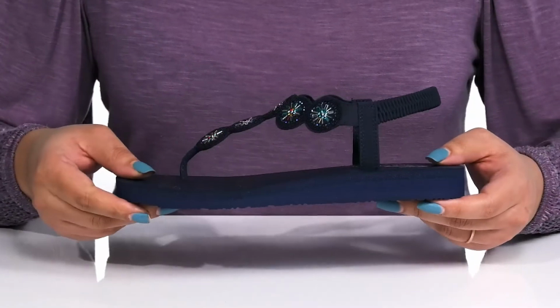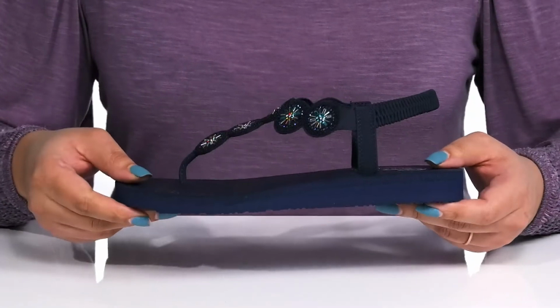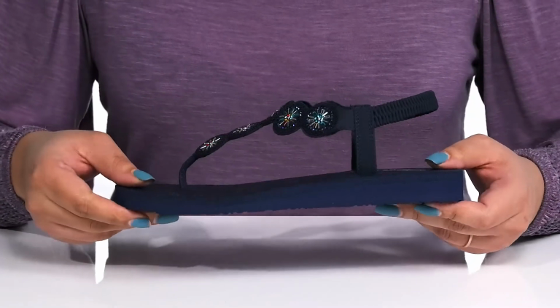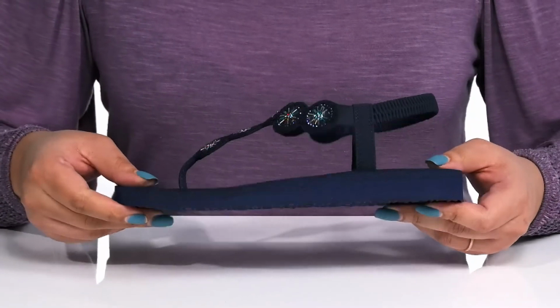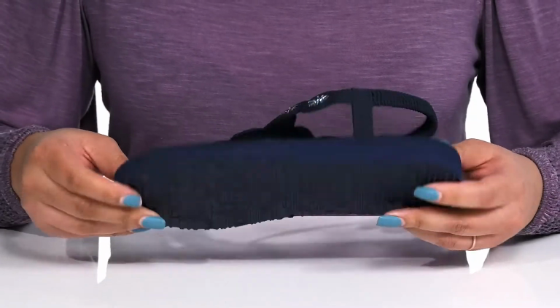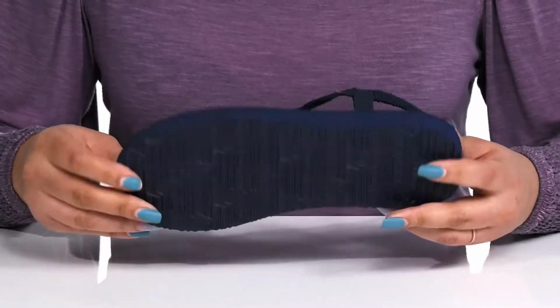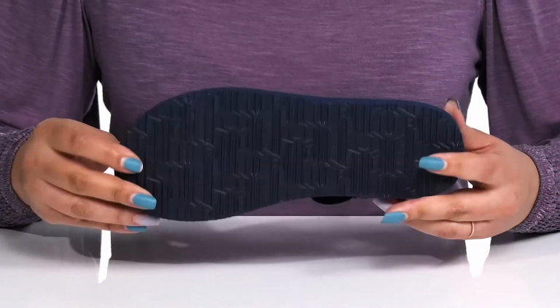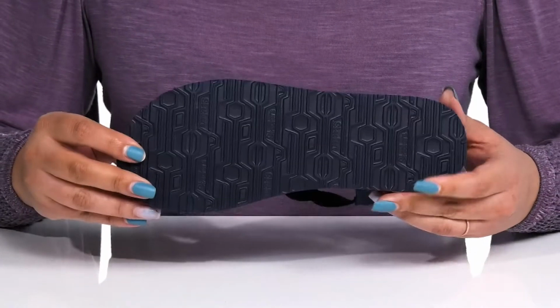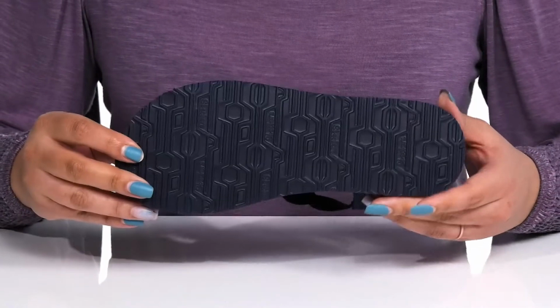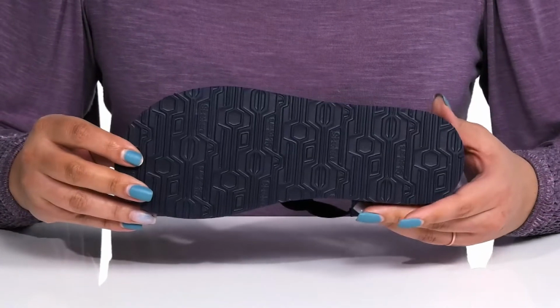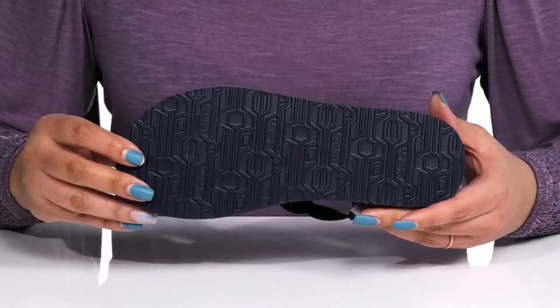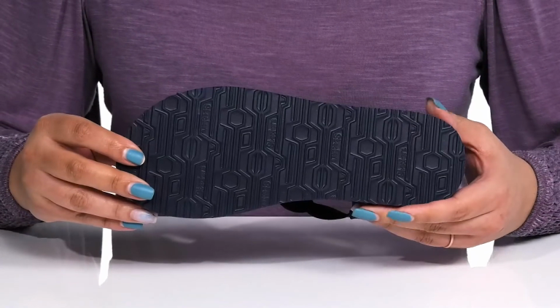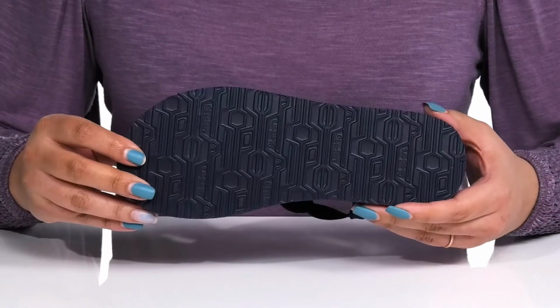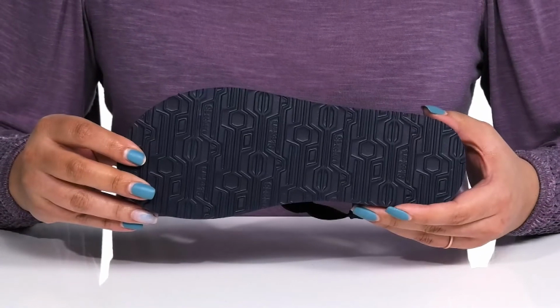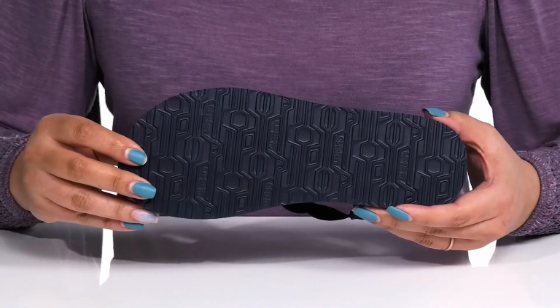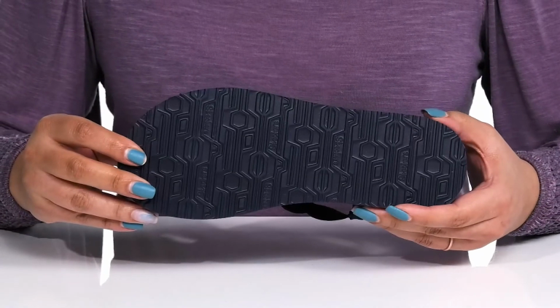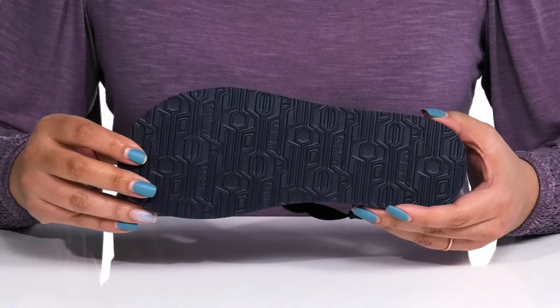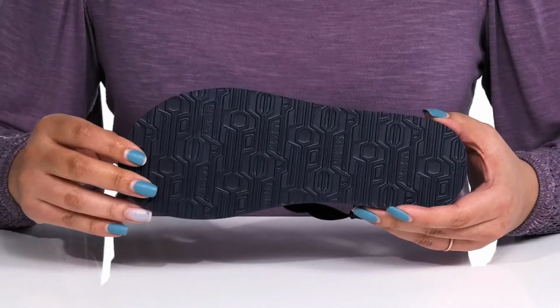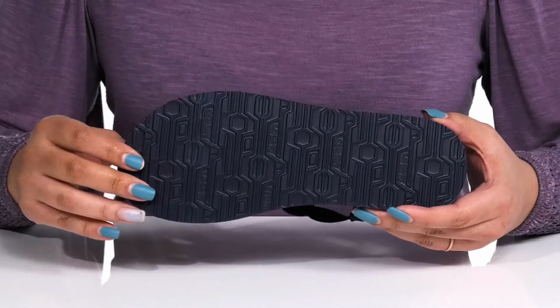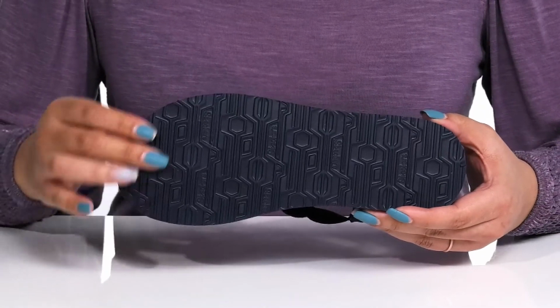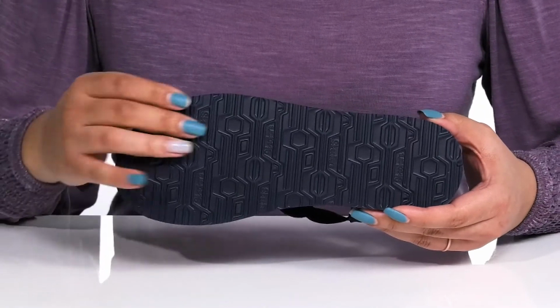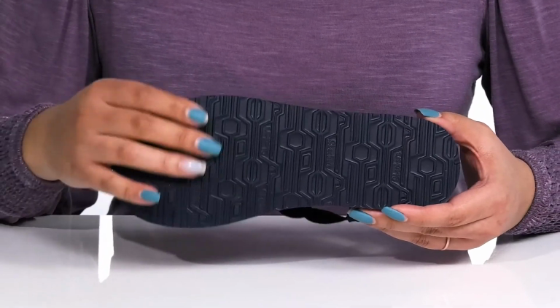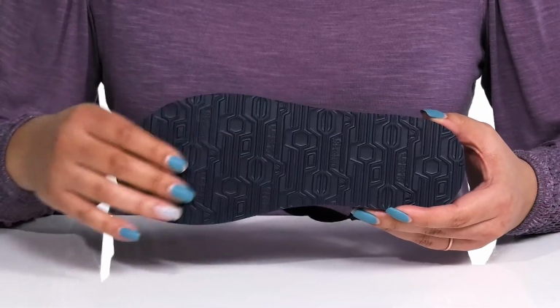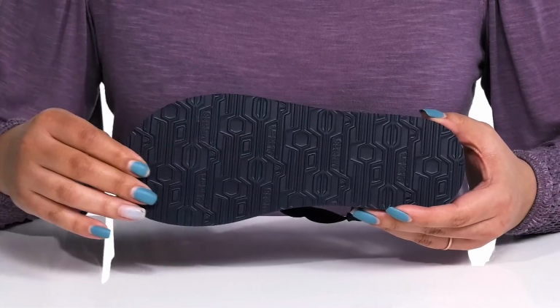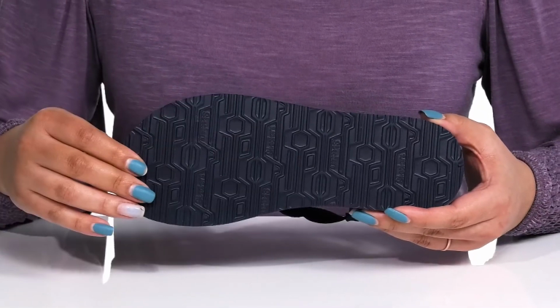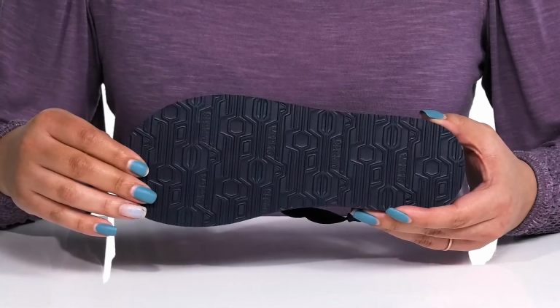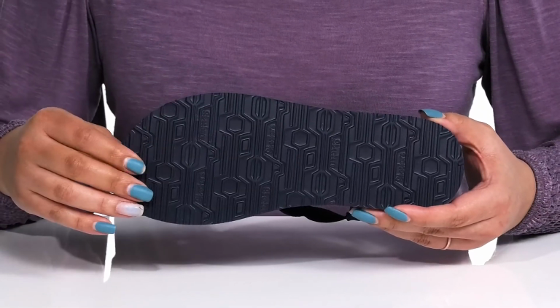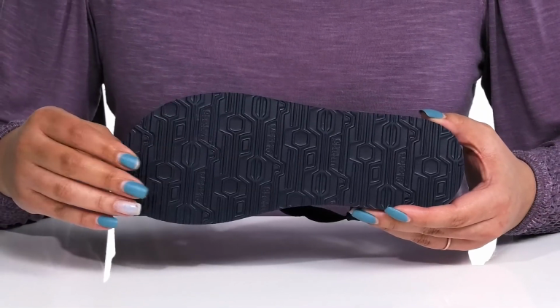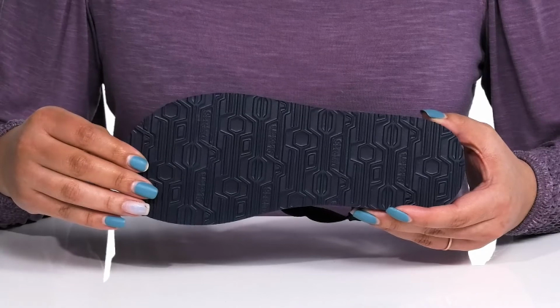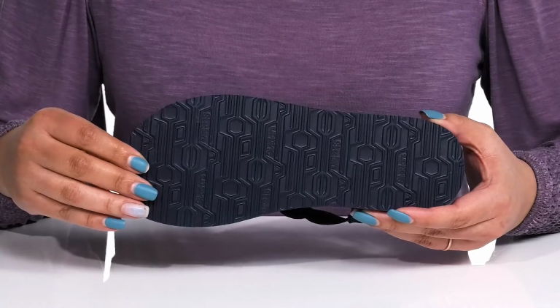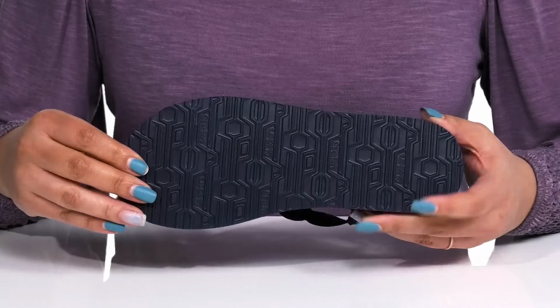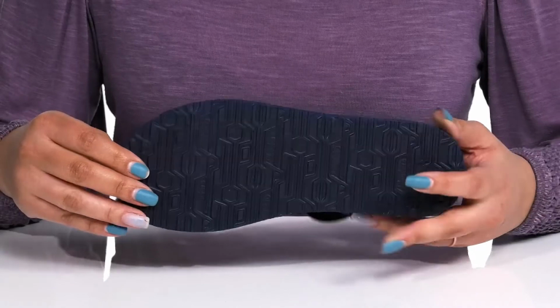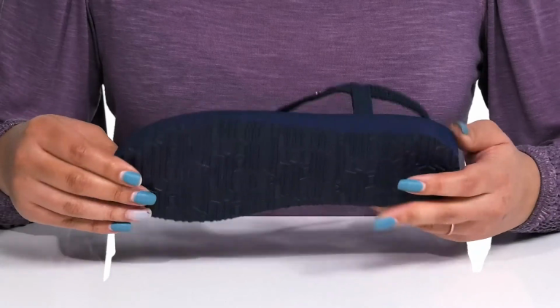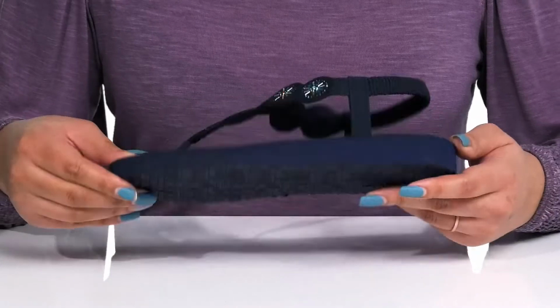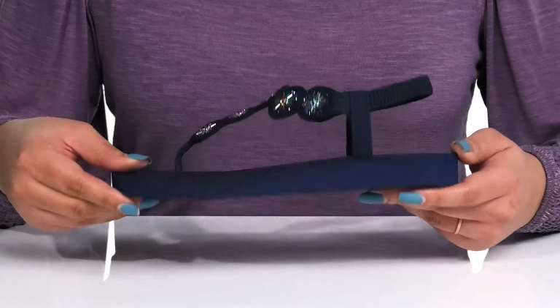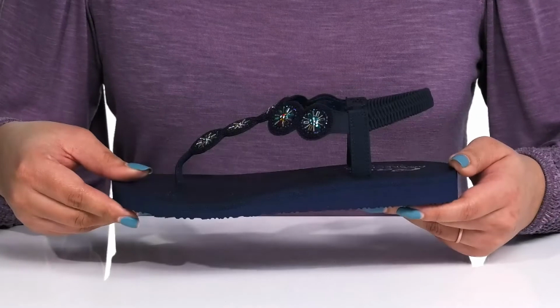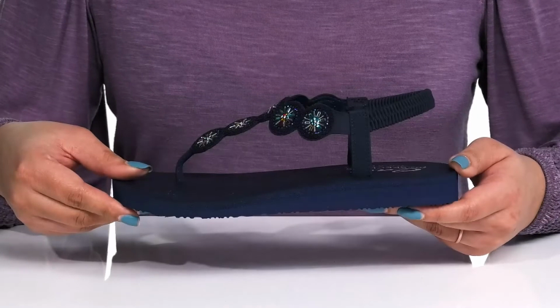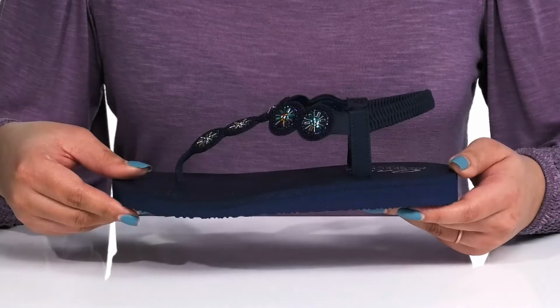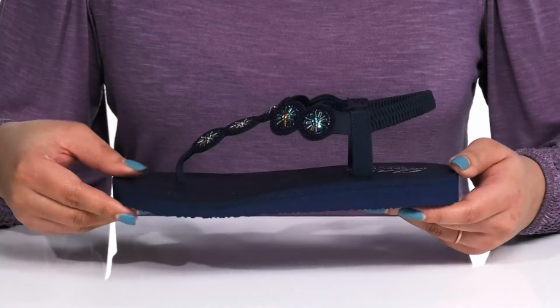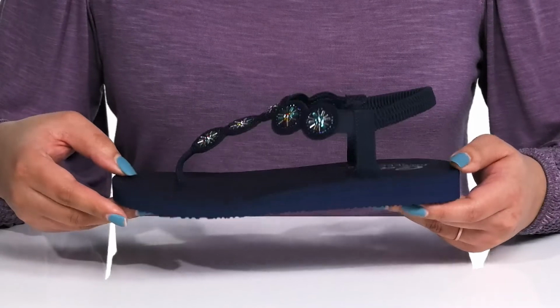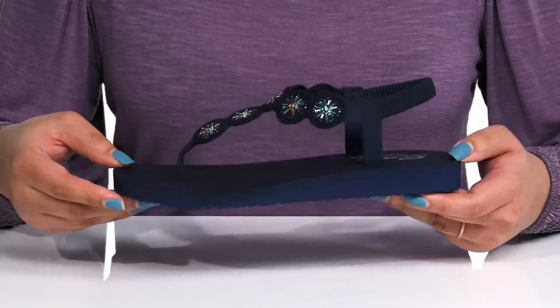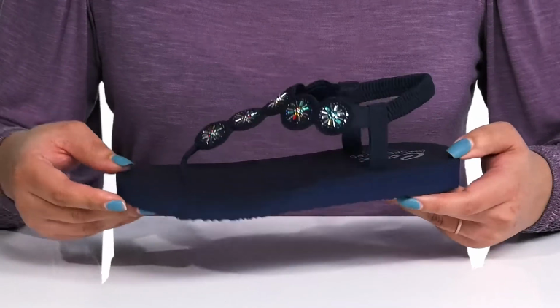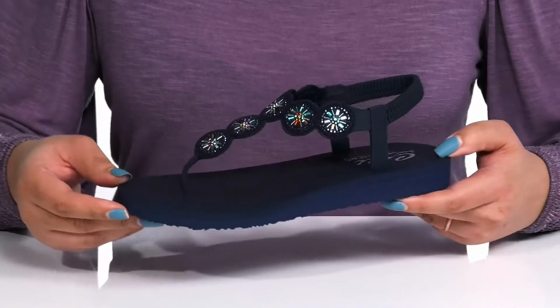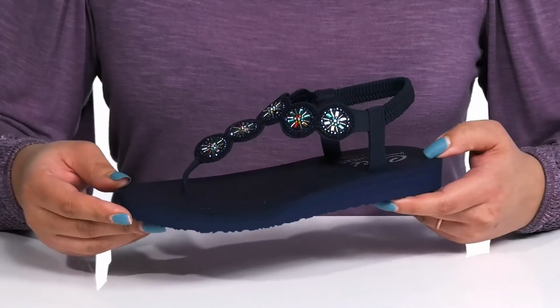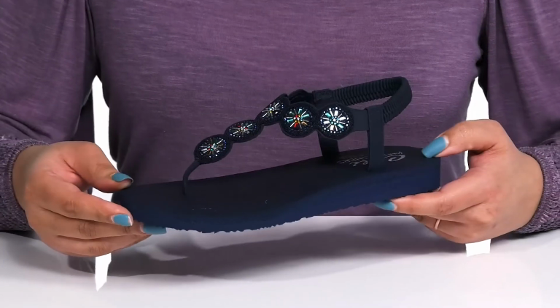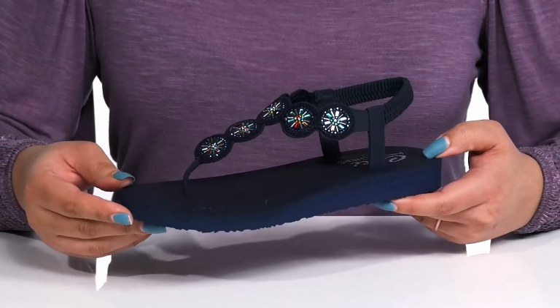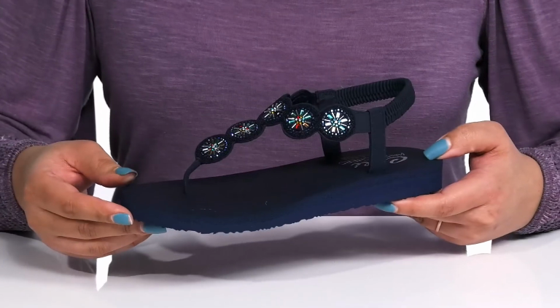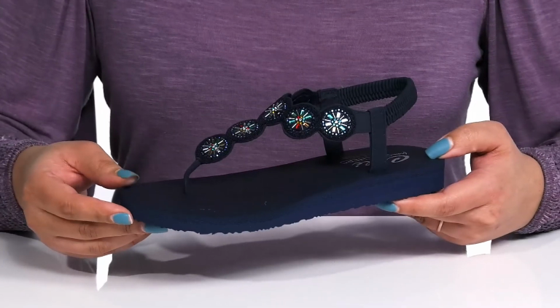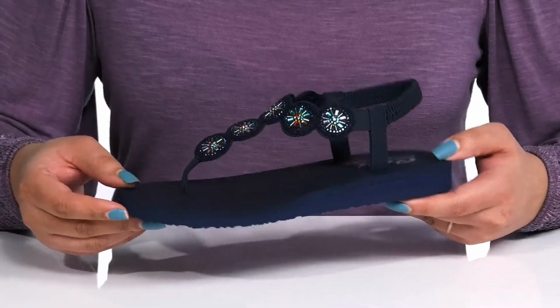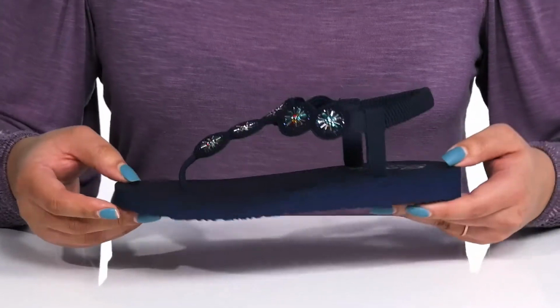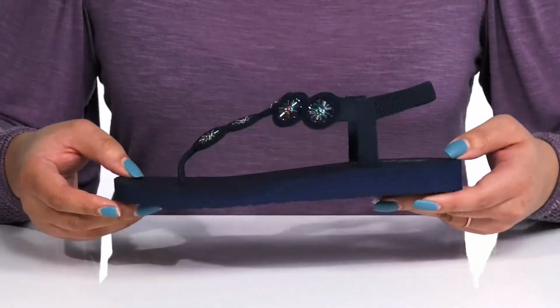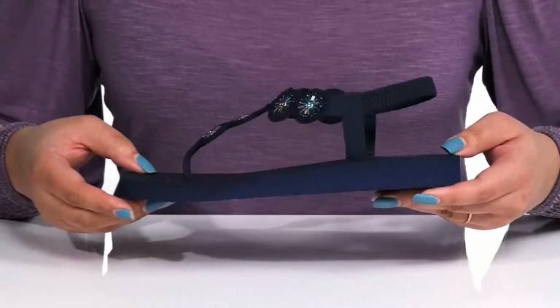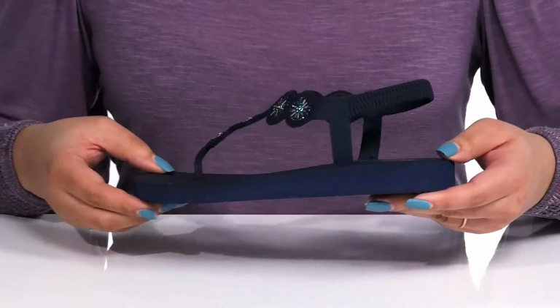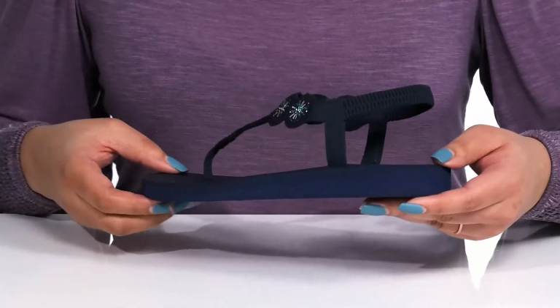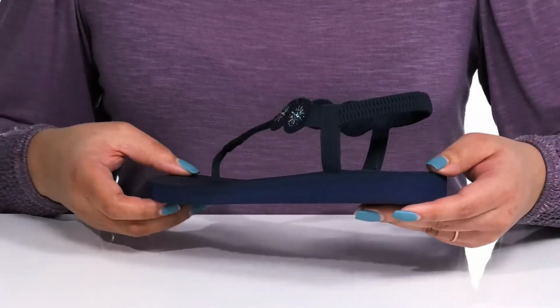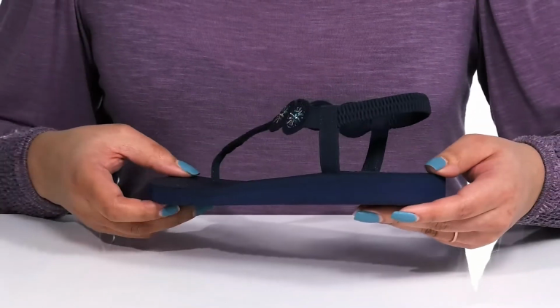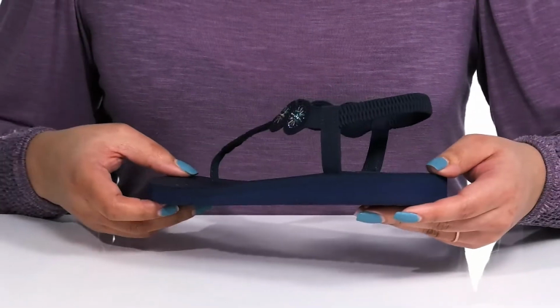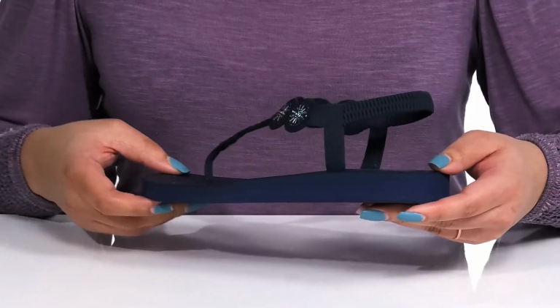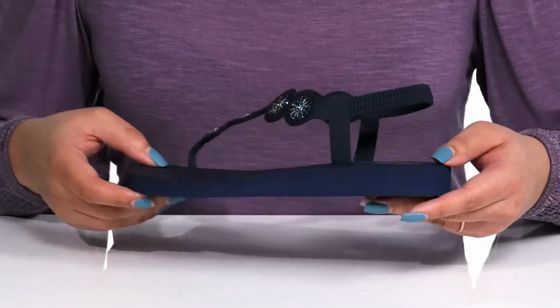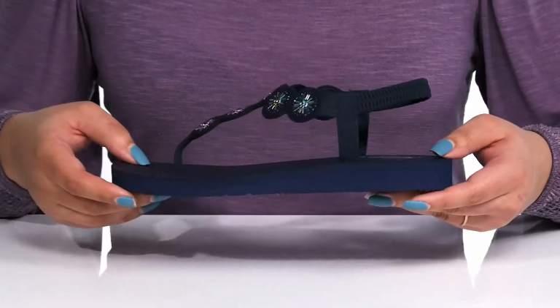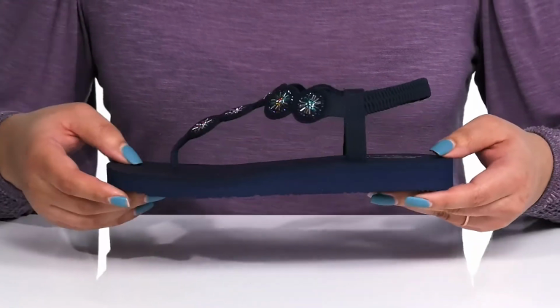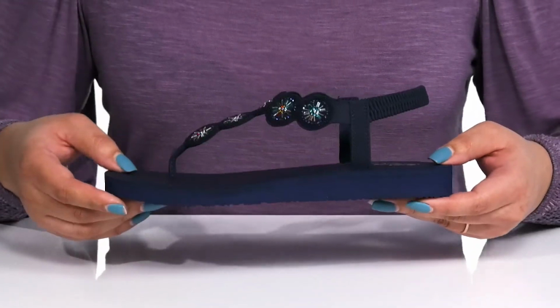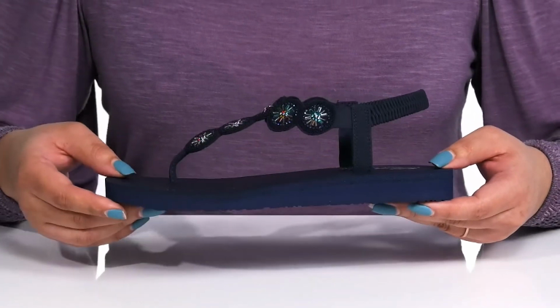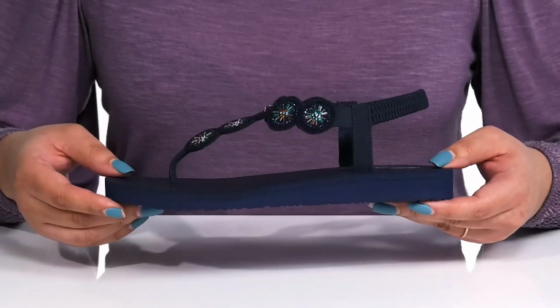It's all on top of a durable synthetic outsole that is textured to give you the best grip. Wear these with your favorite pair of skinny jeans.